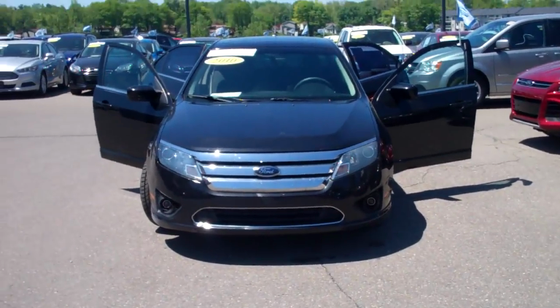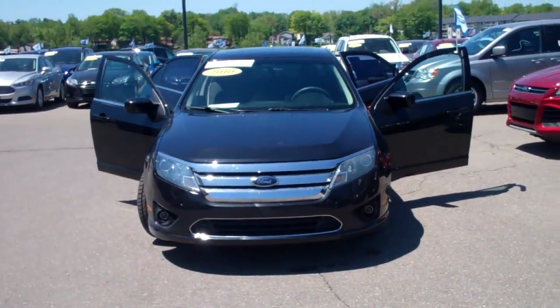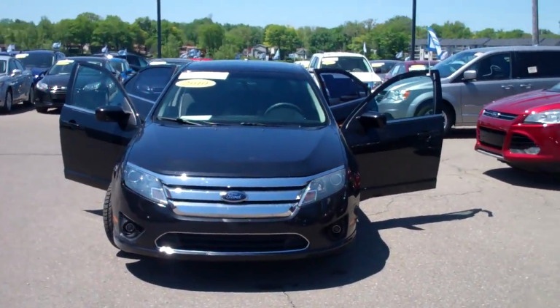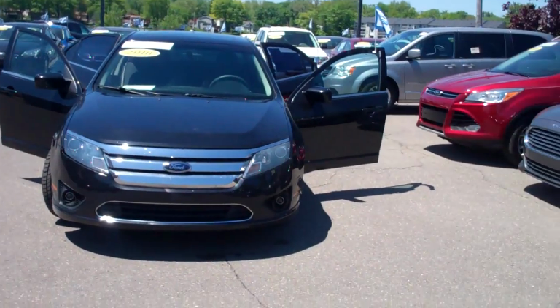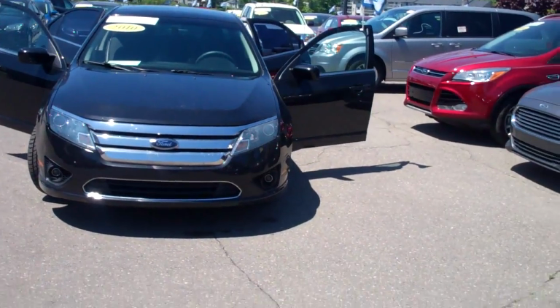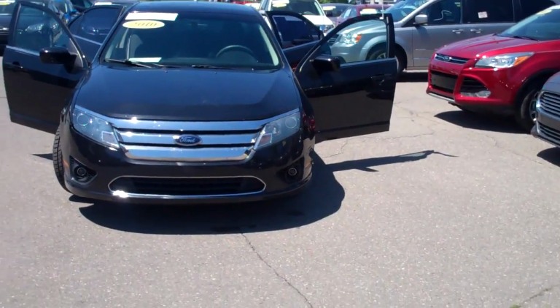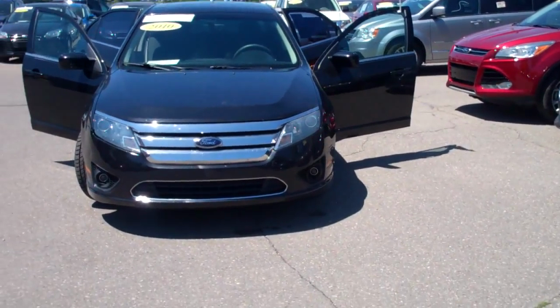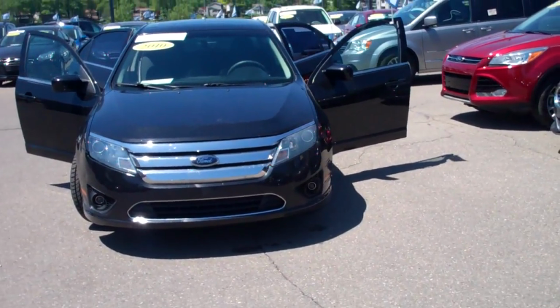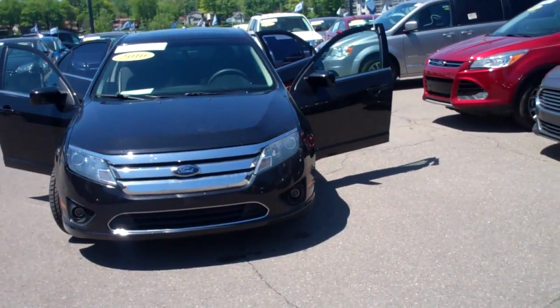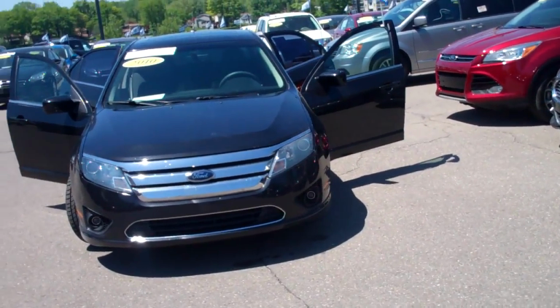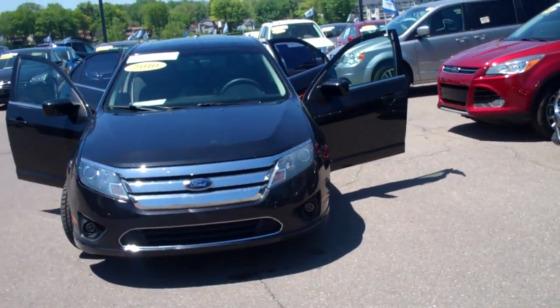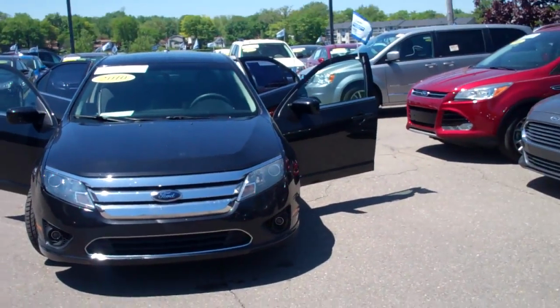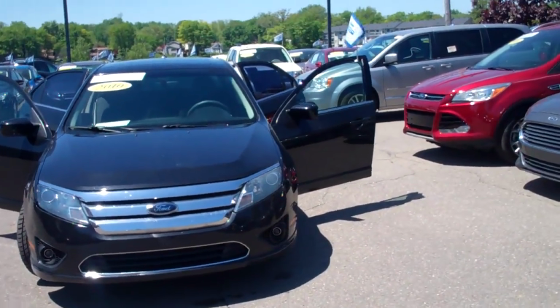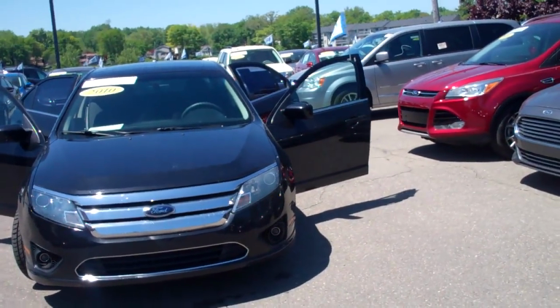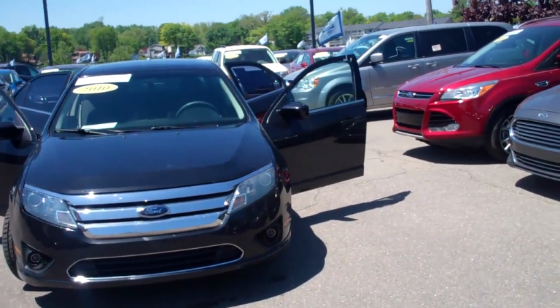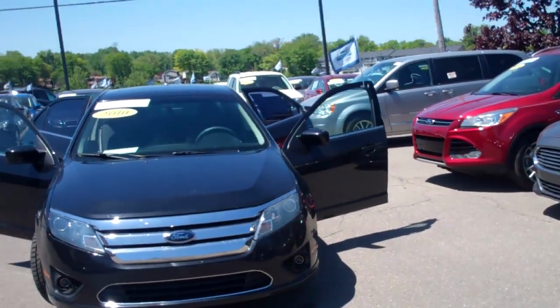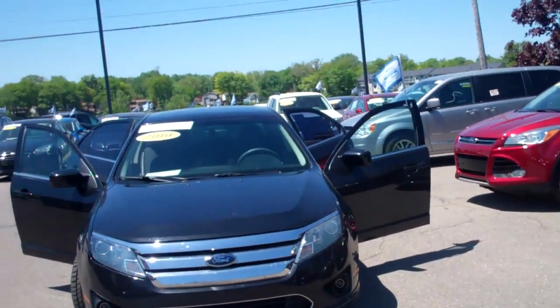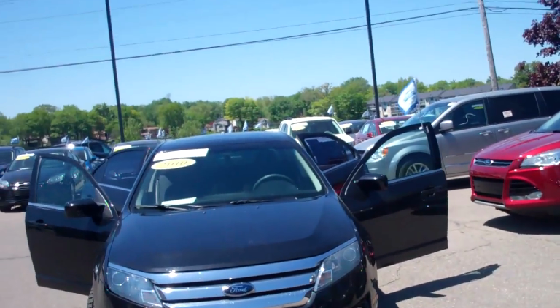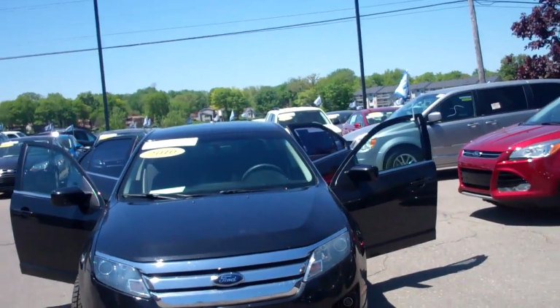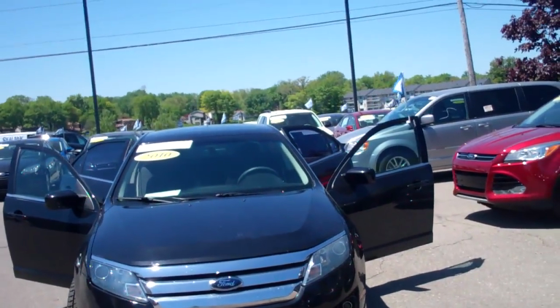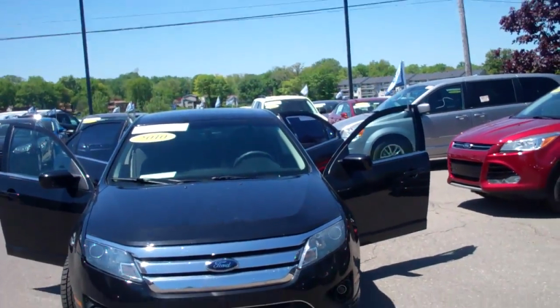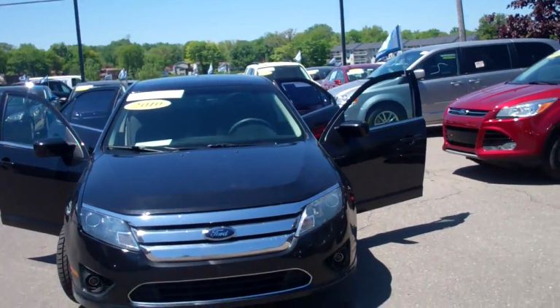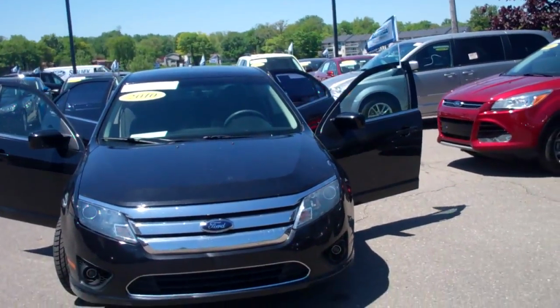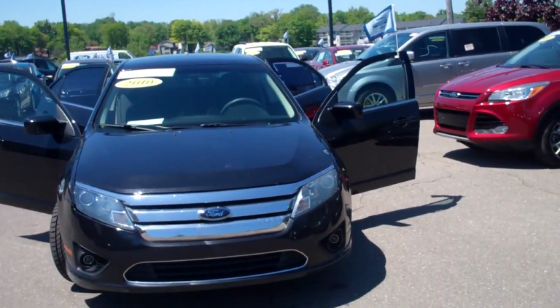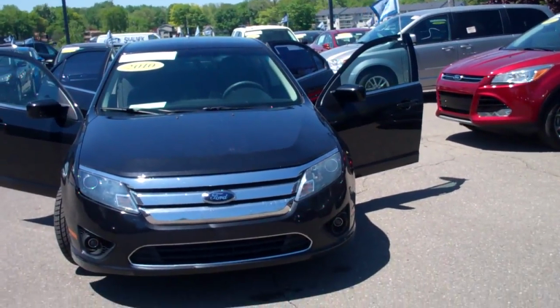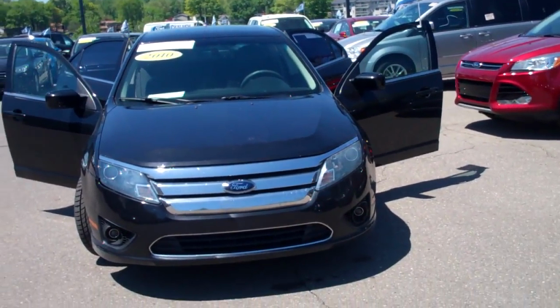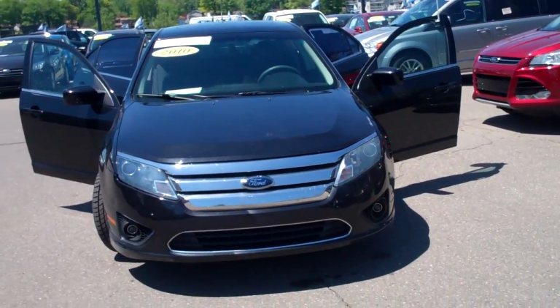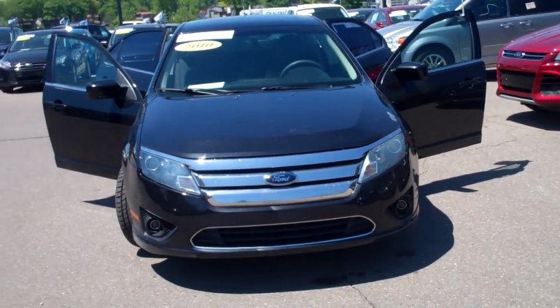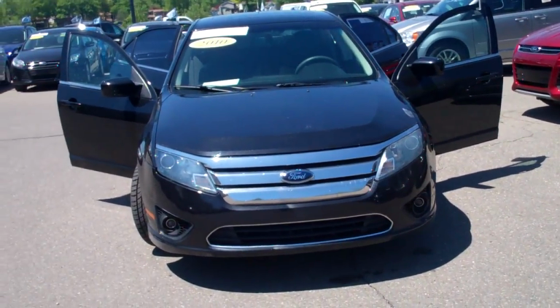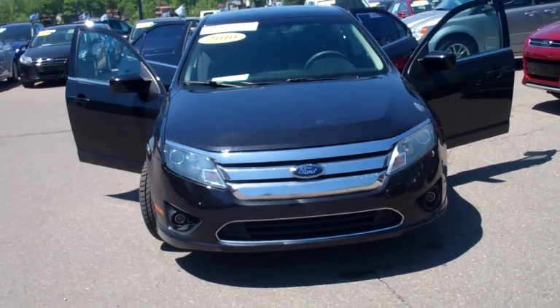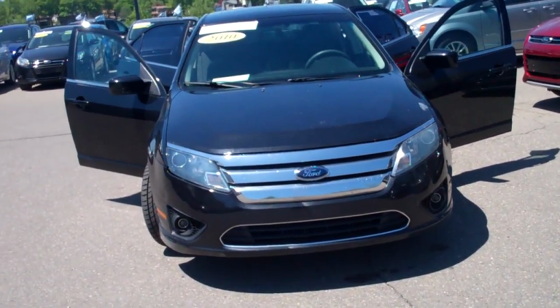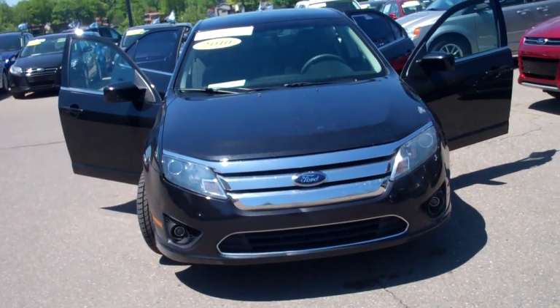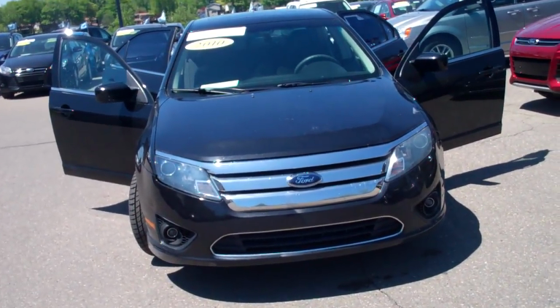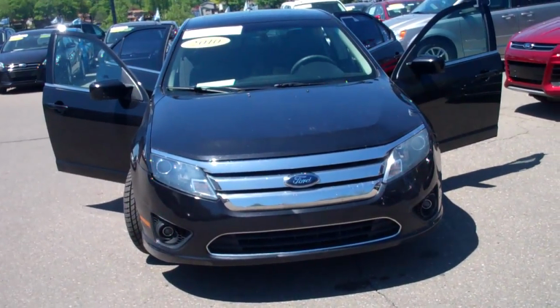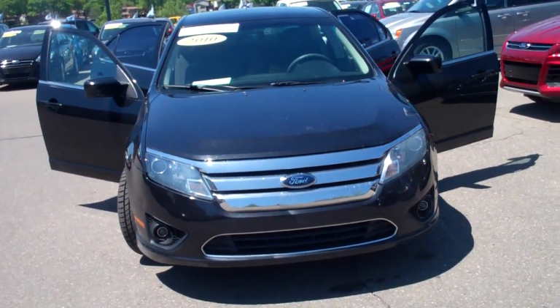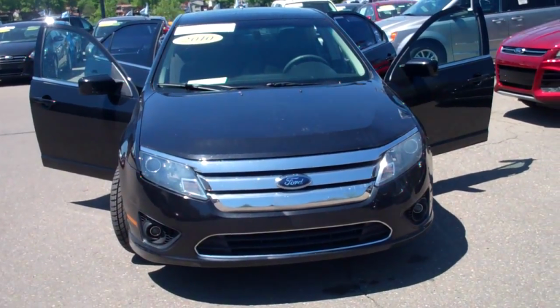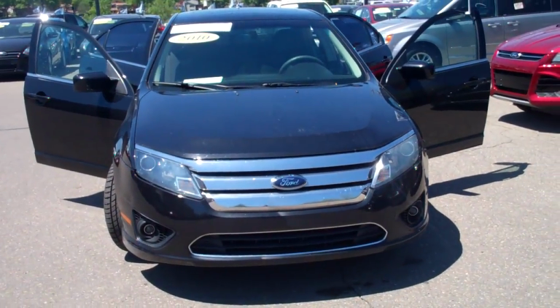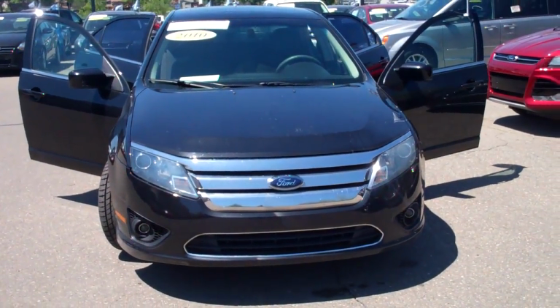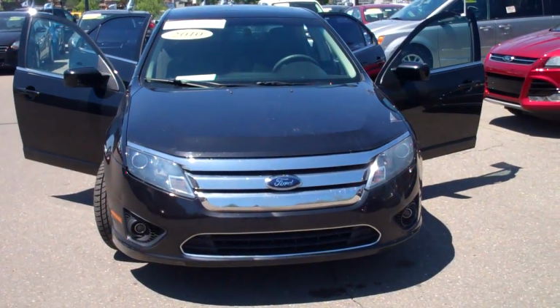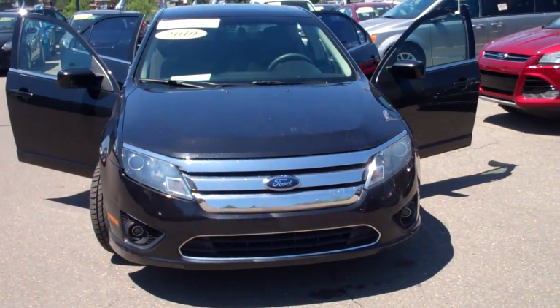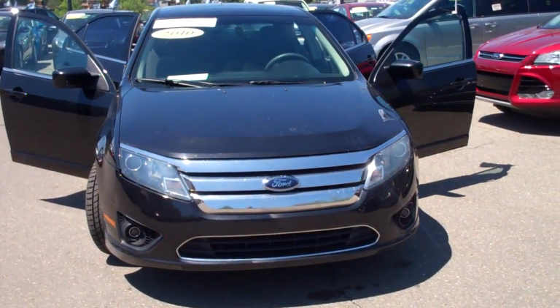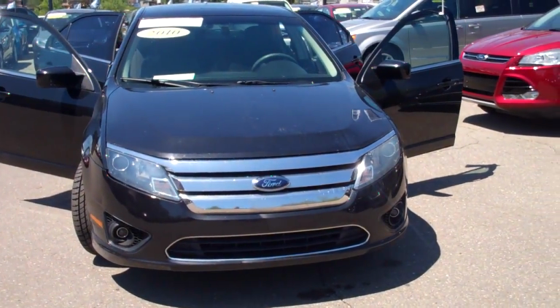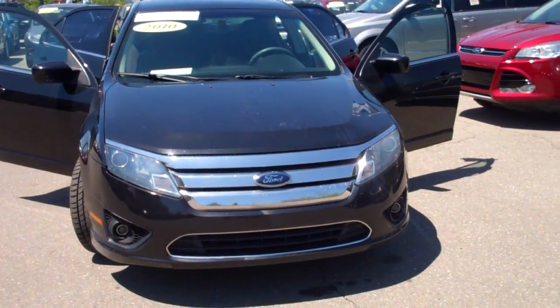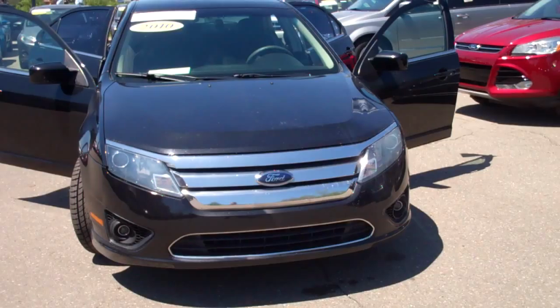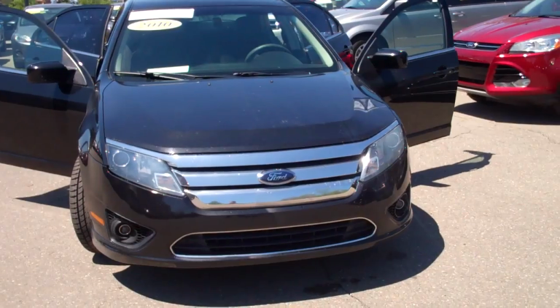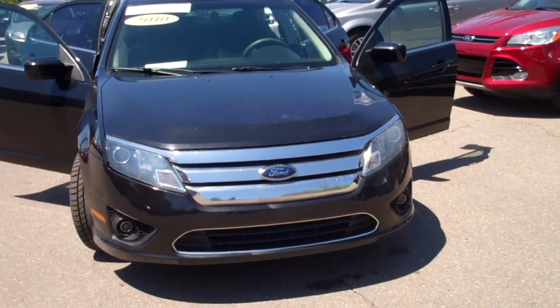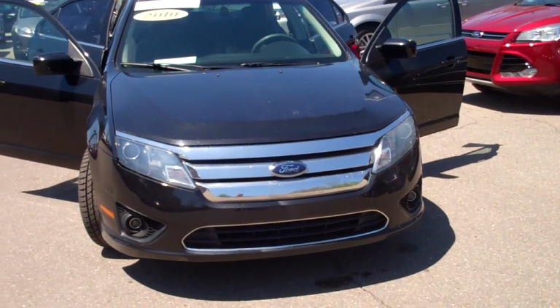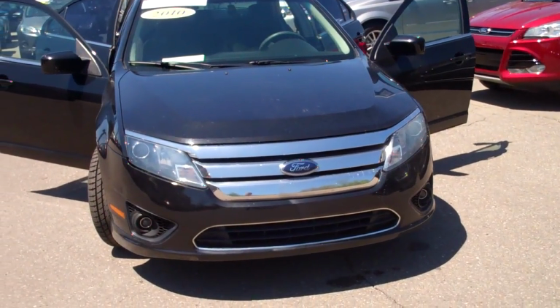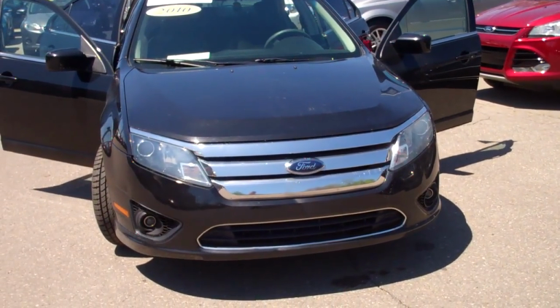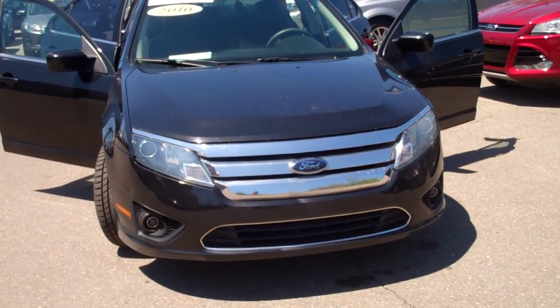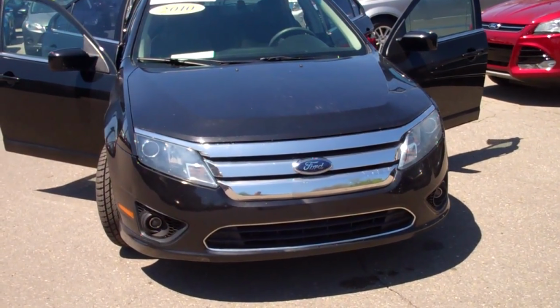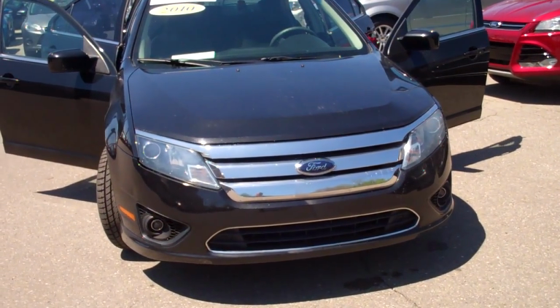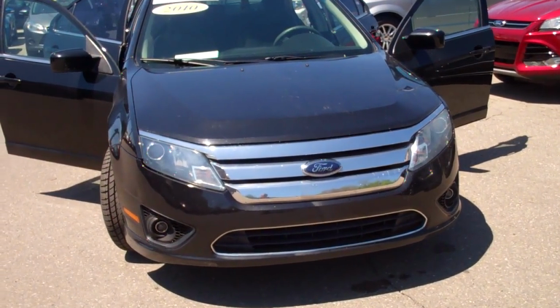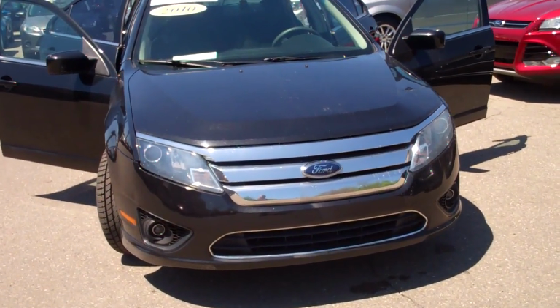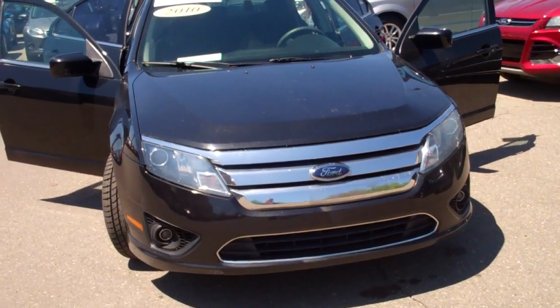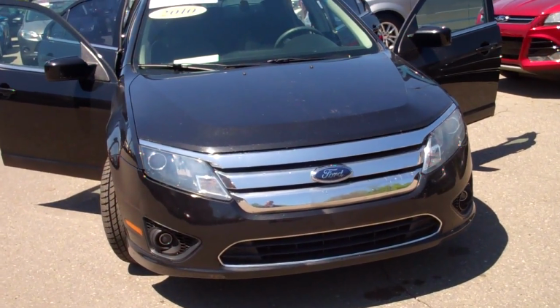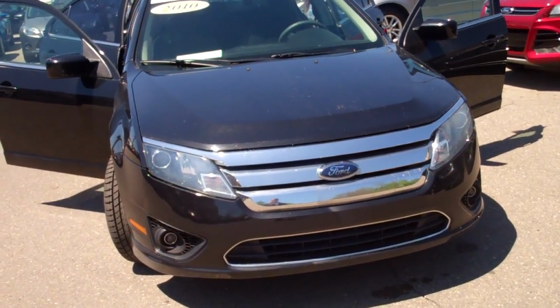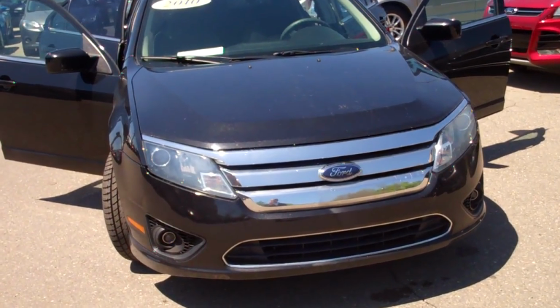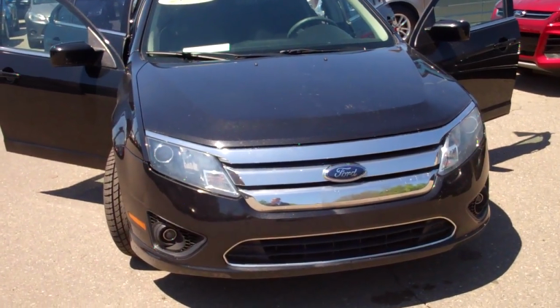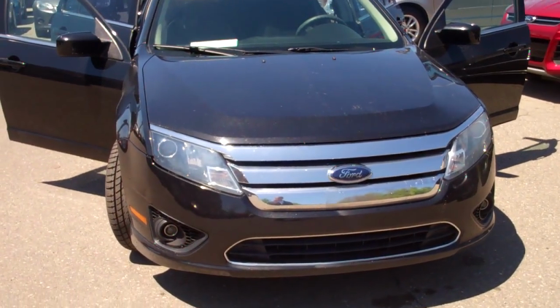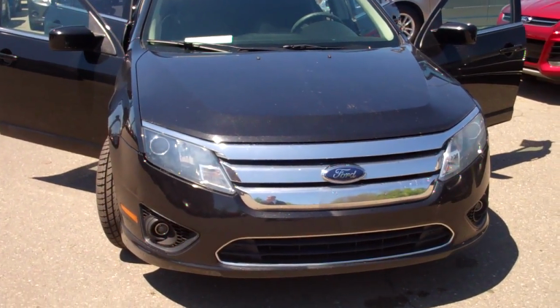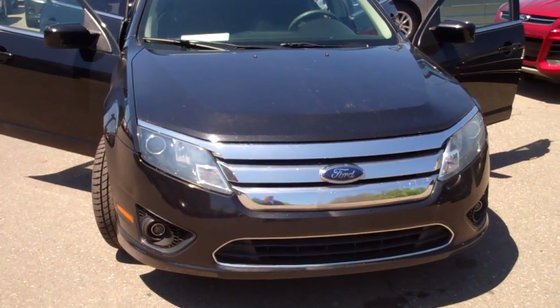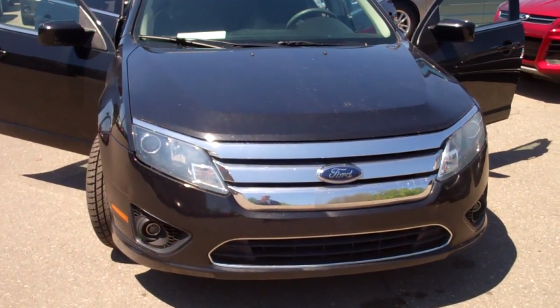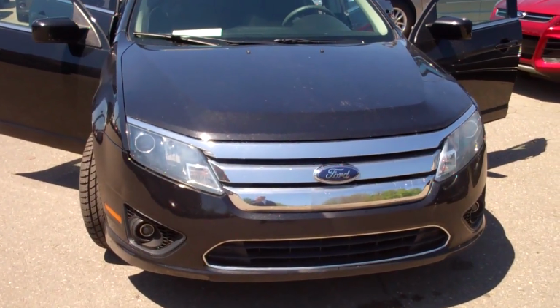Good day Ivana, this is Dominic from Skelmich Ford. I just wanted to send you a short video. I'll be sending you the information in a few minutes.